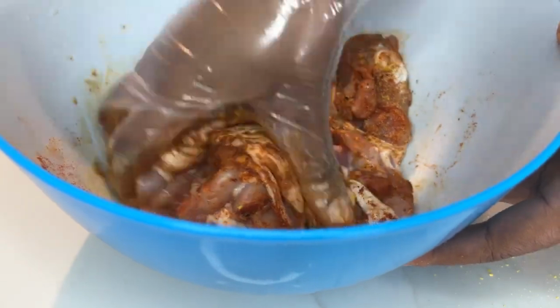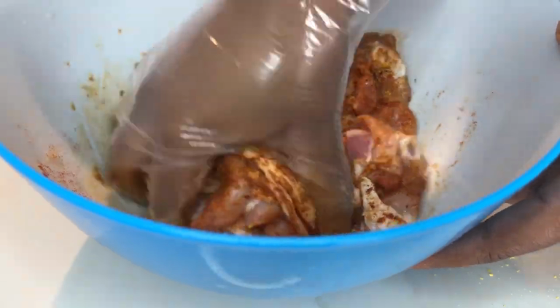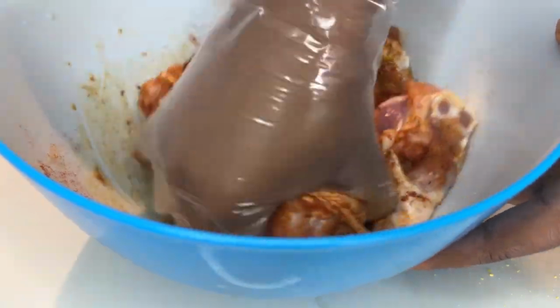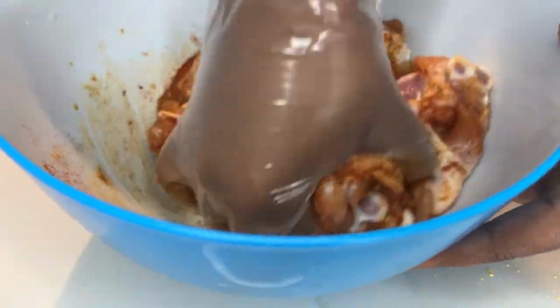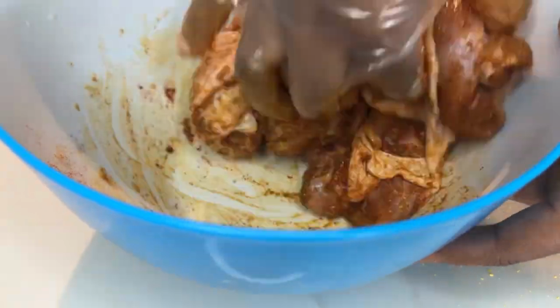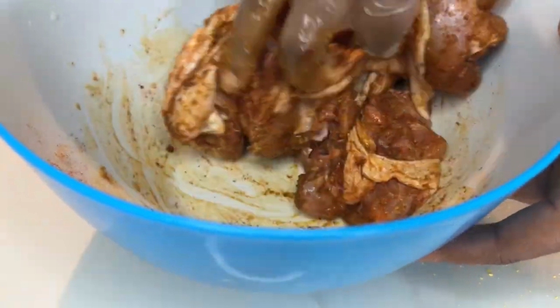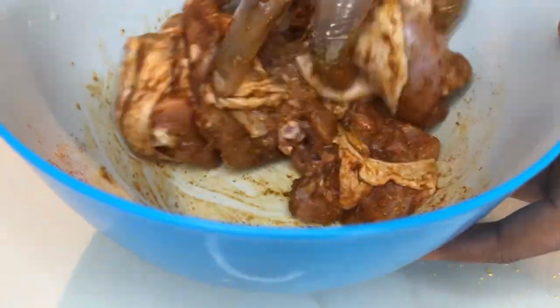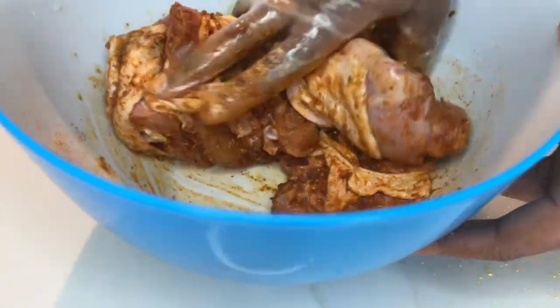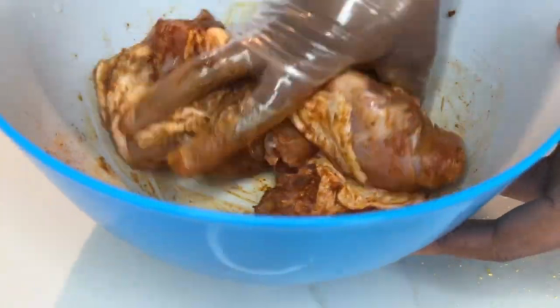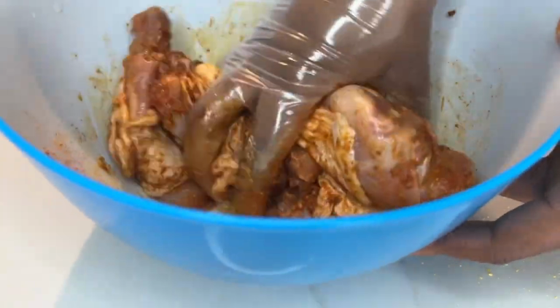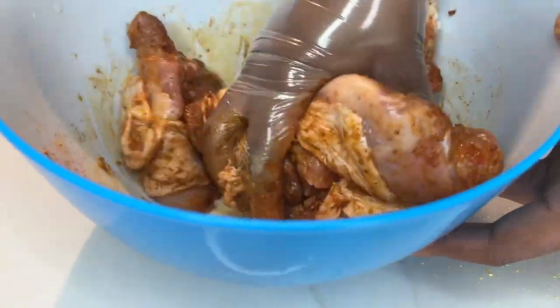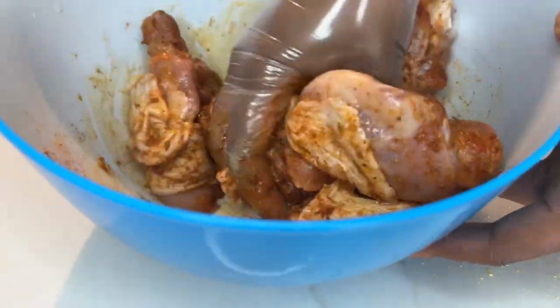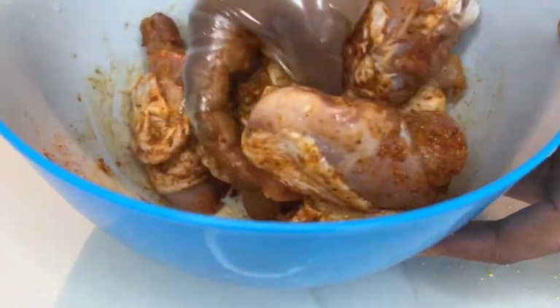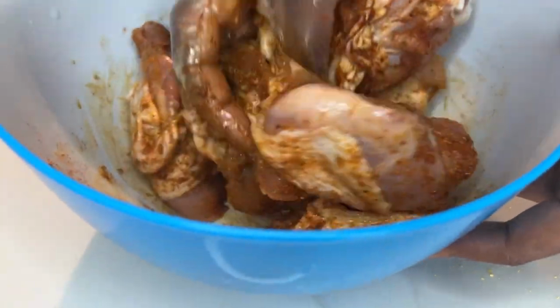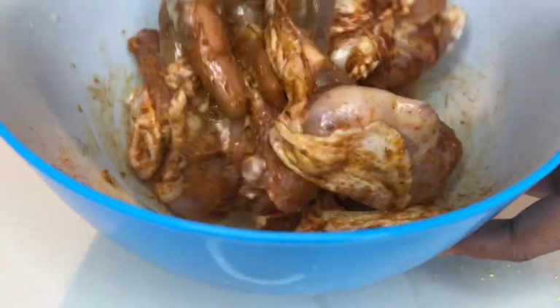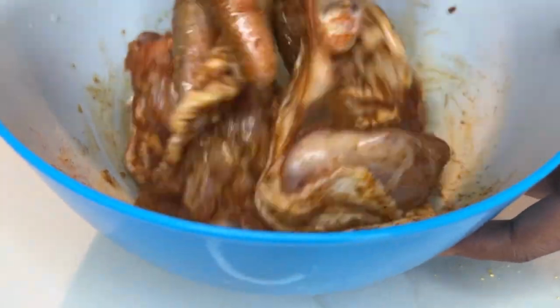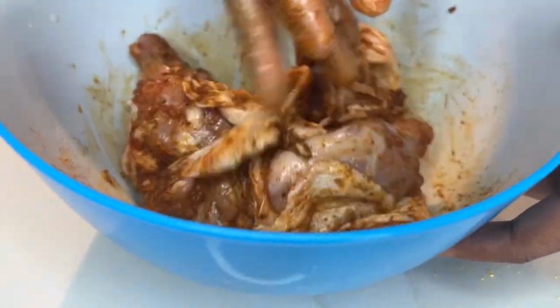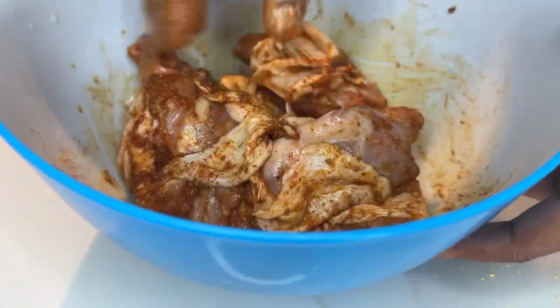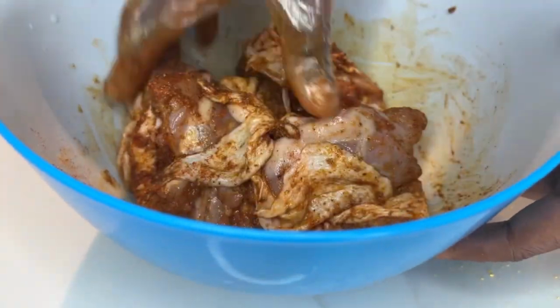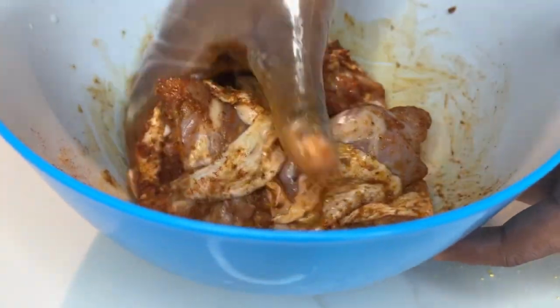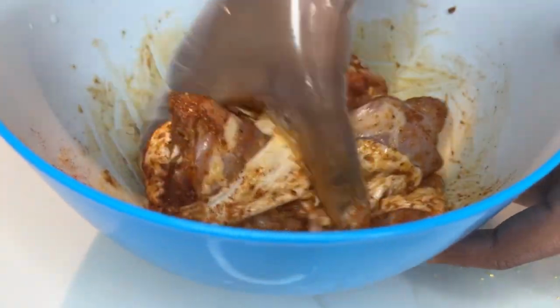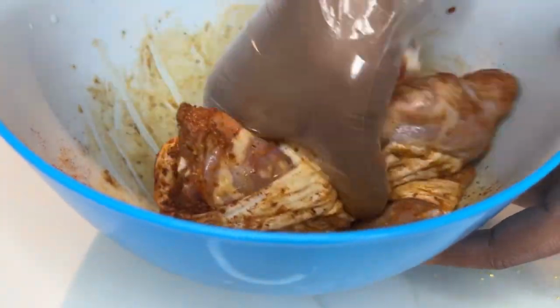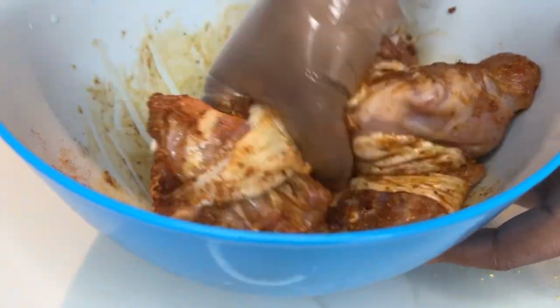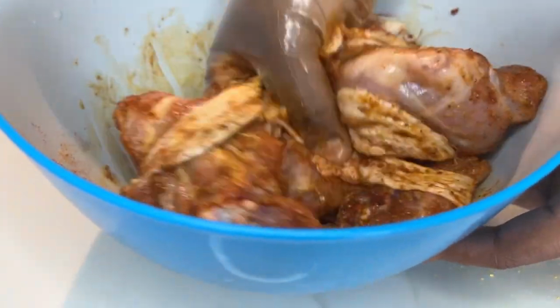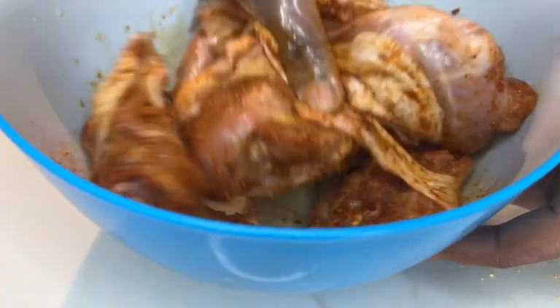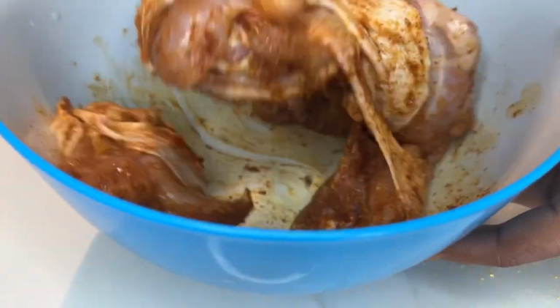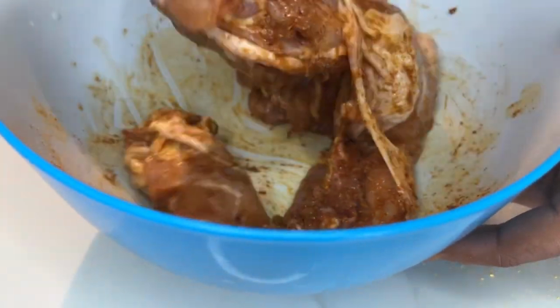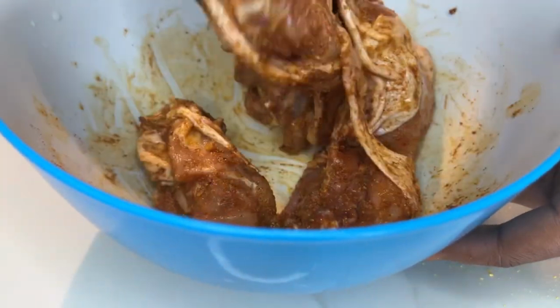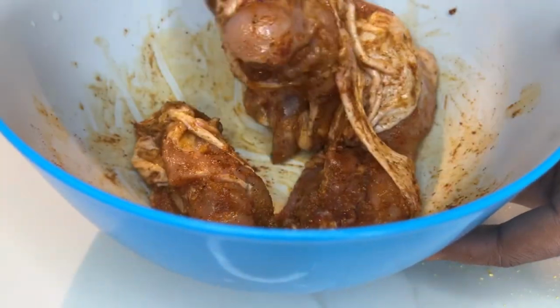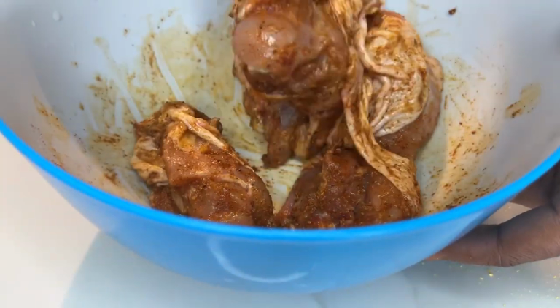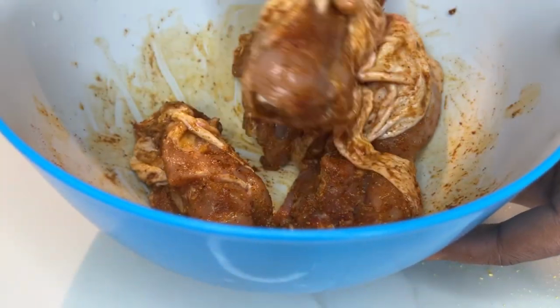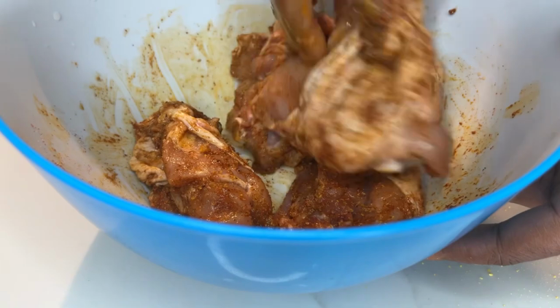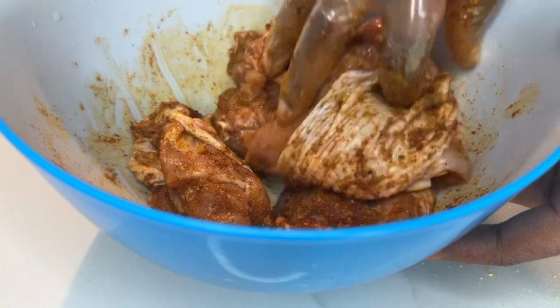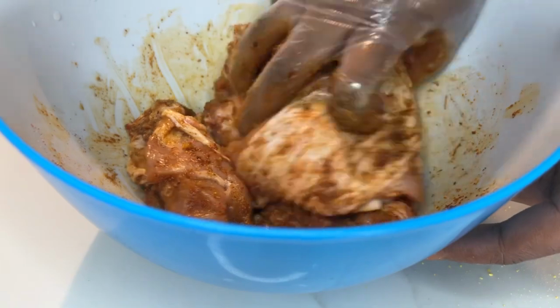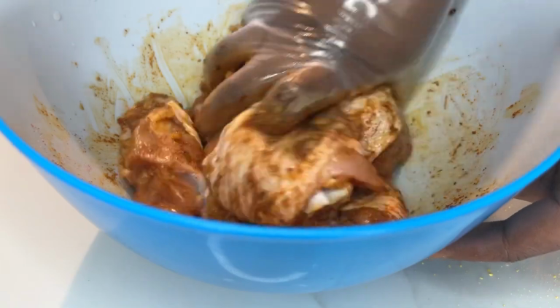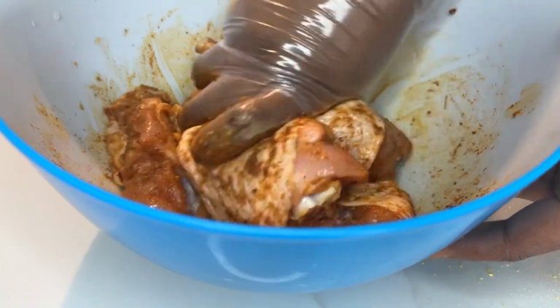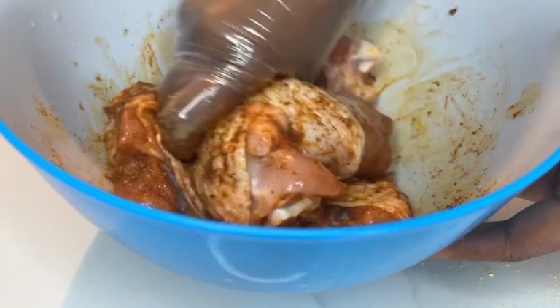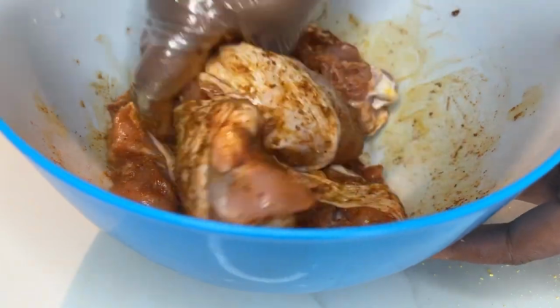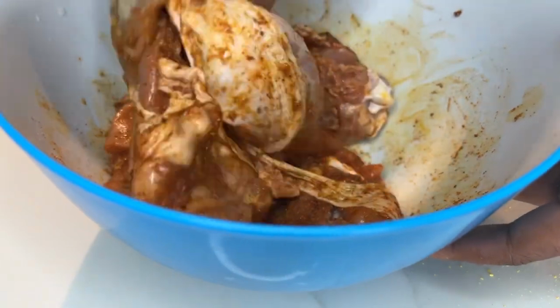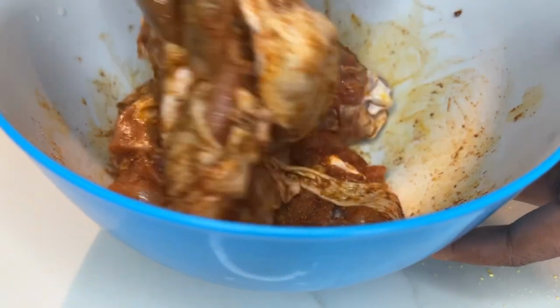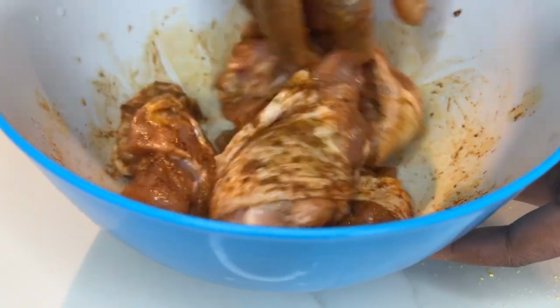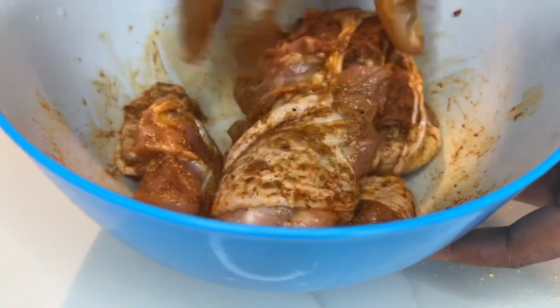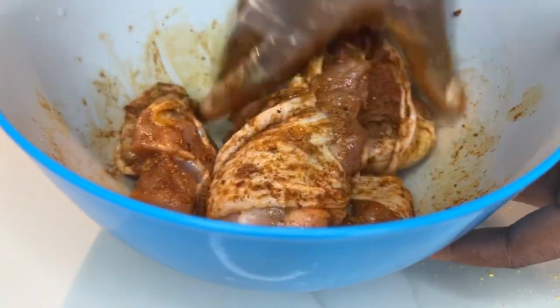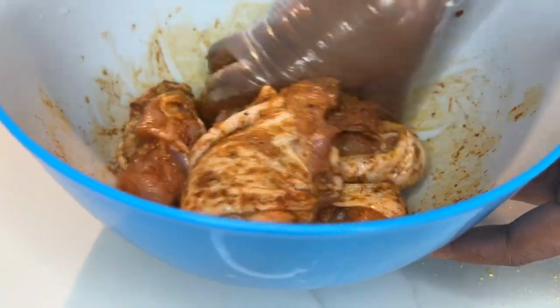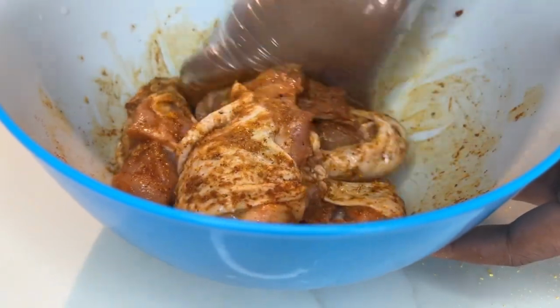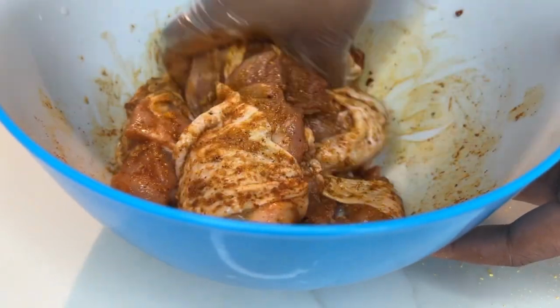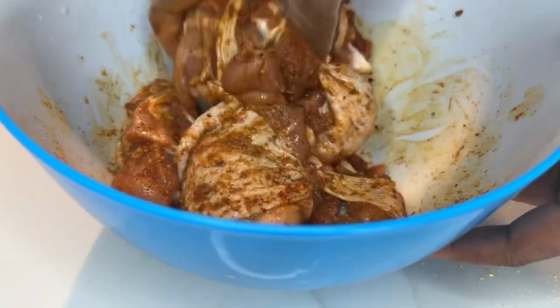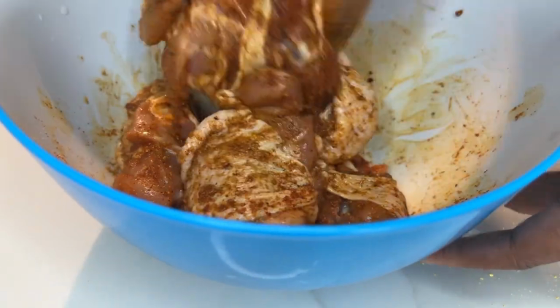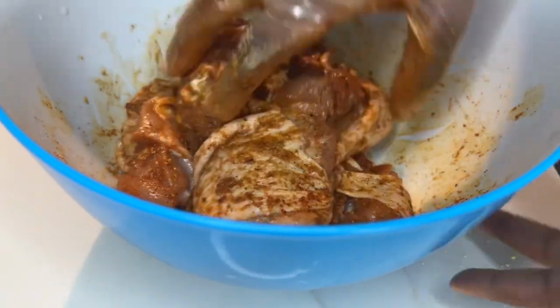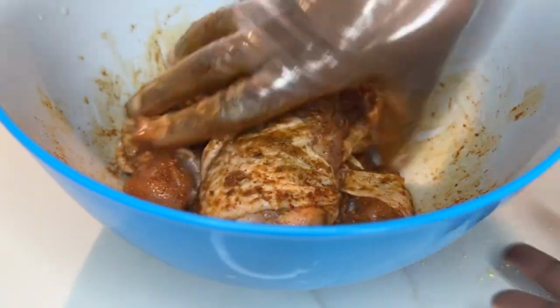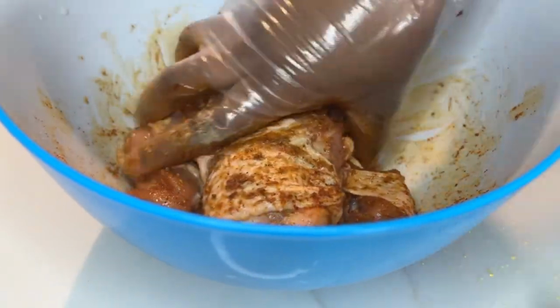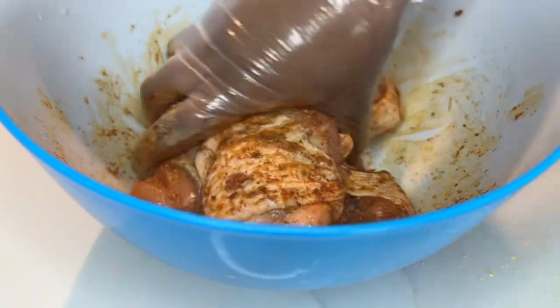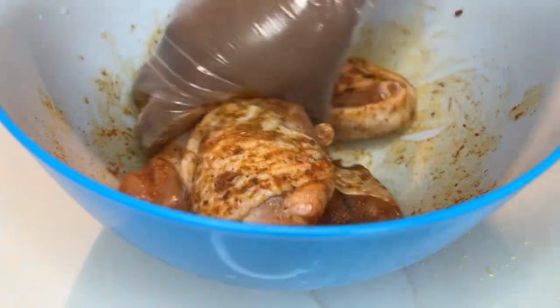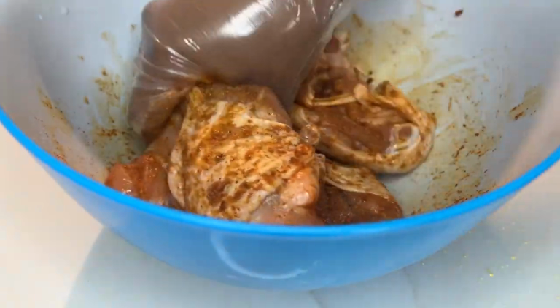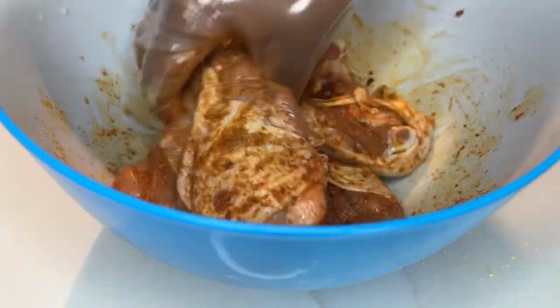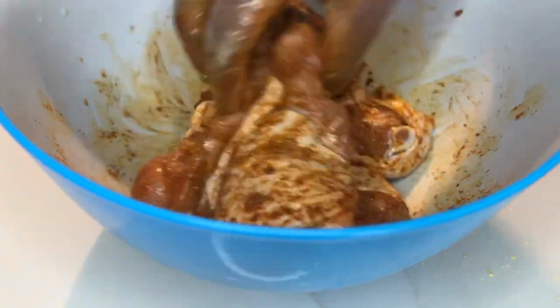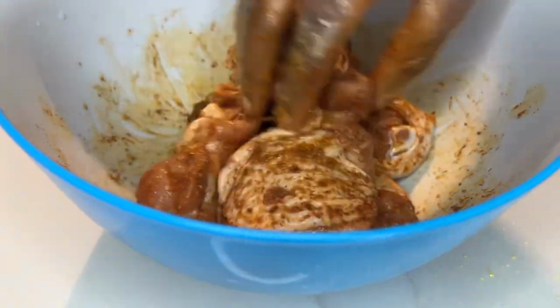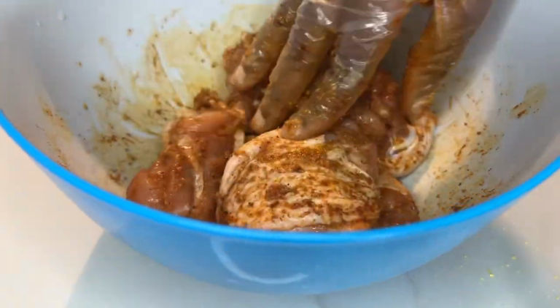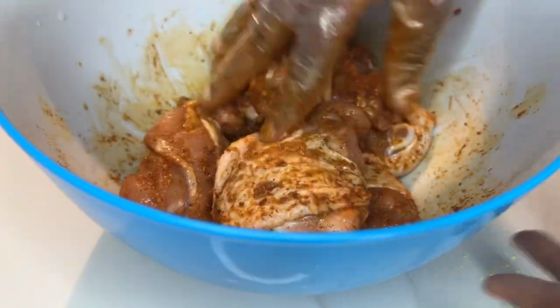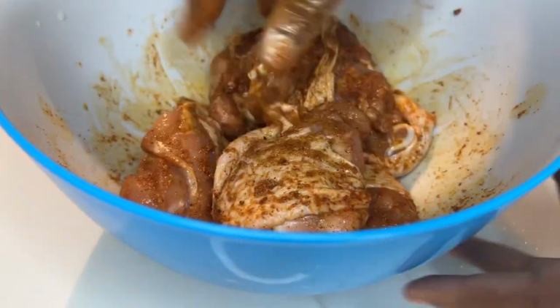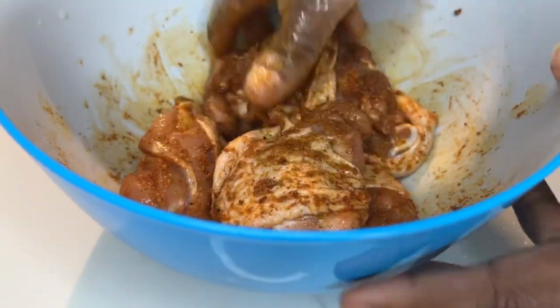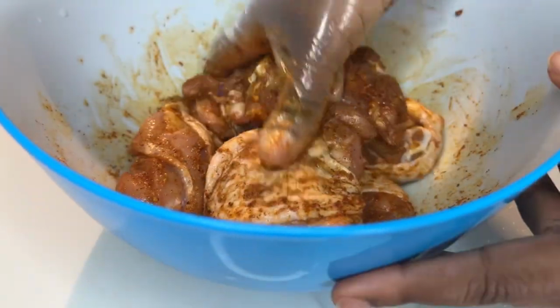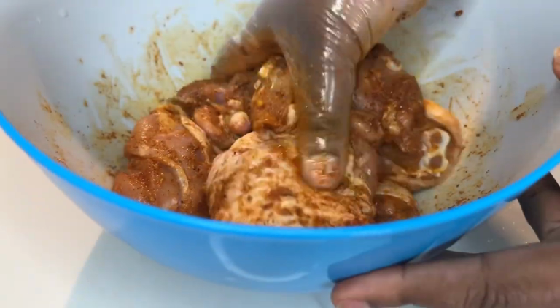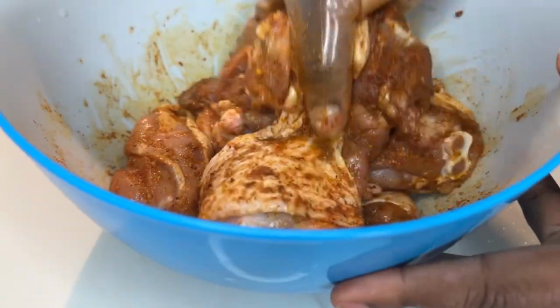Once I'm done, I'm gonna marinate this for about 10 minutes tops. You don't even need to marinate it — you can actually go ahead and stick it in the air fryer immediately — but I'll just leave it in the fridge for about 10 minutes.